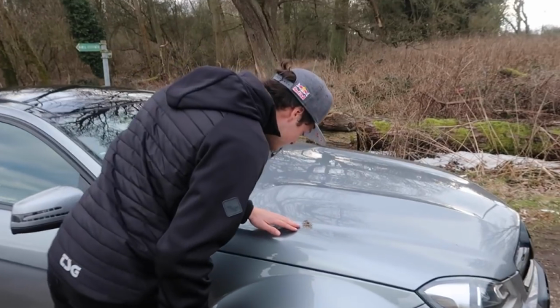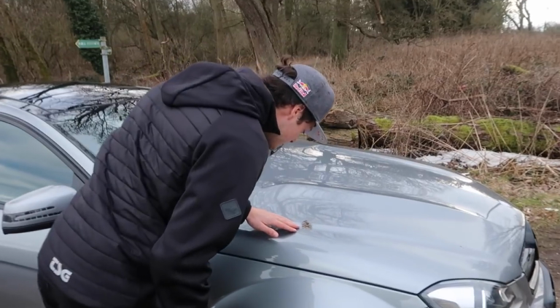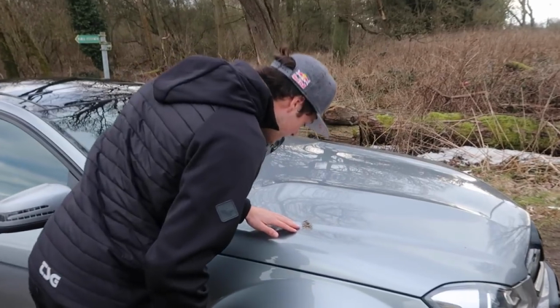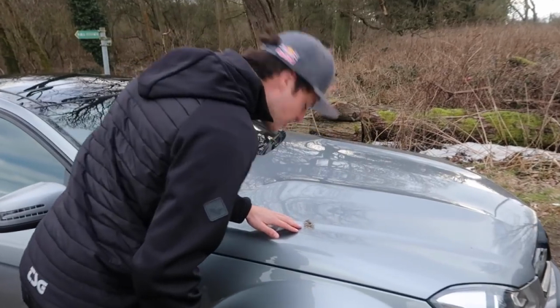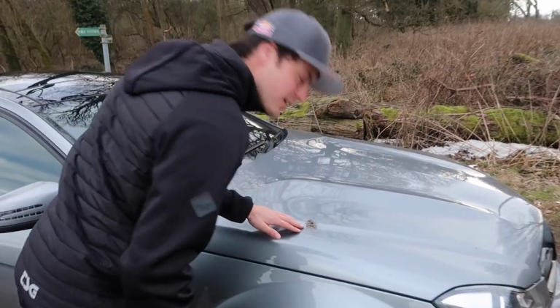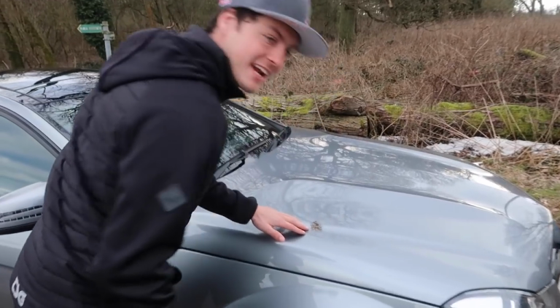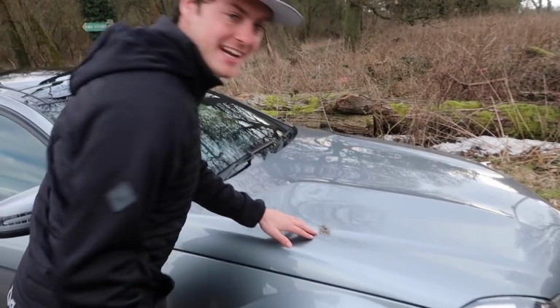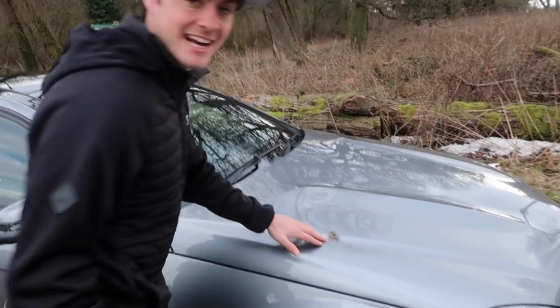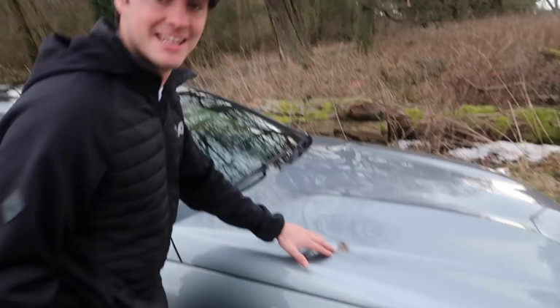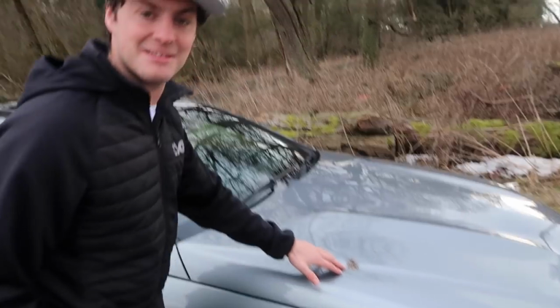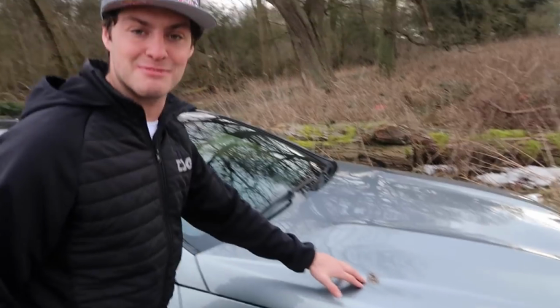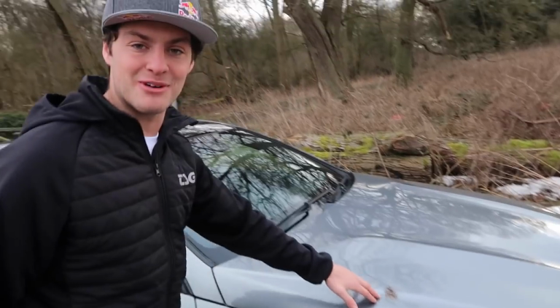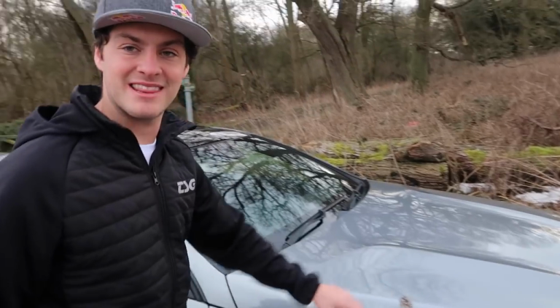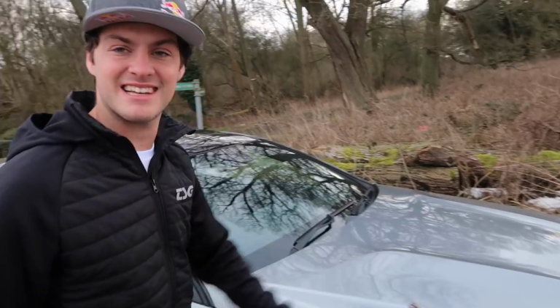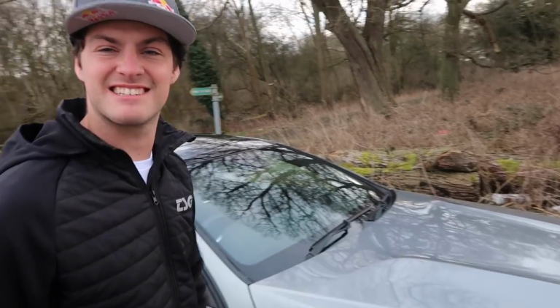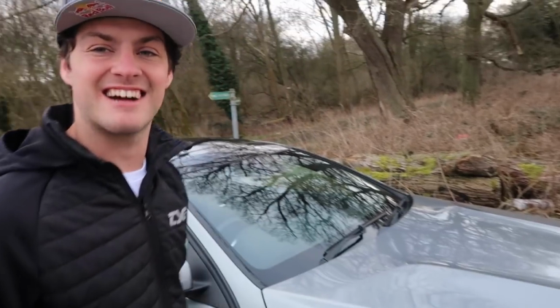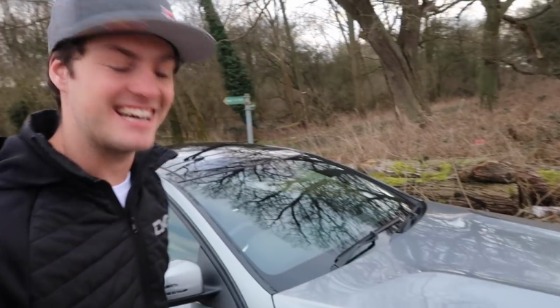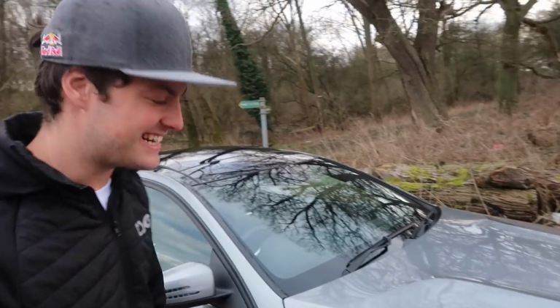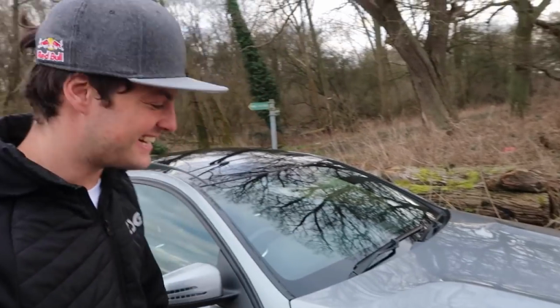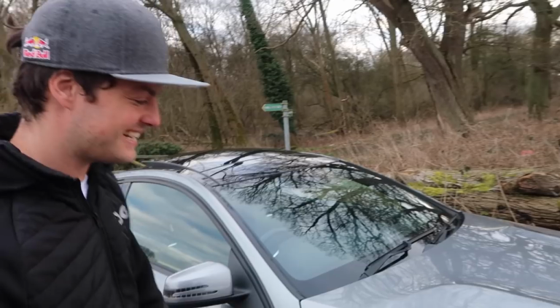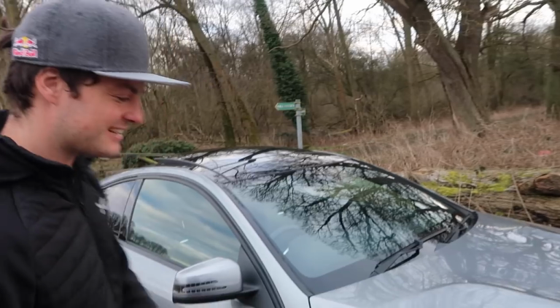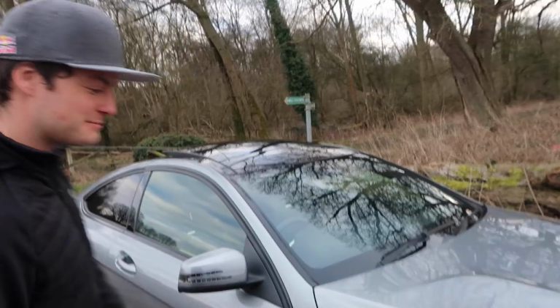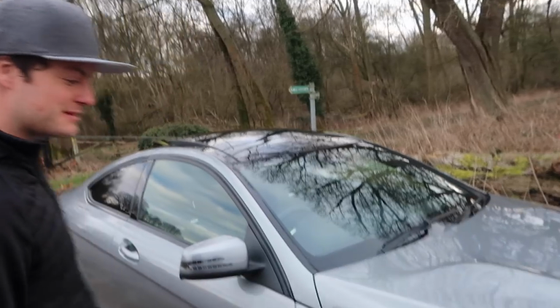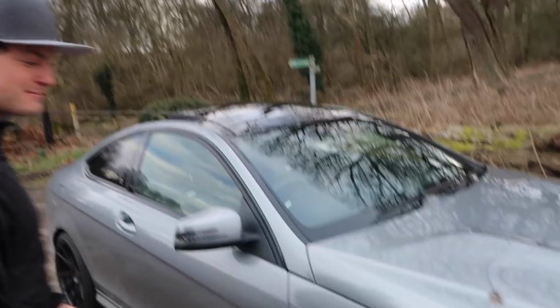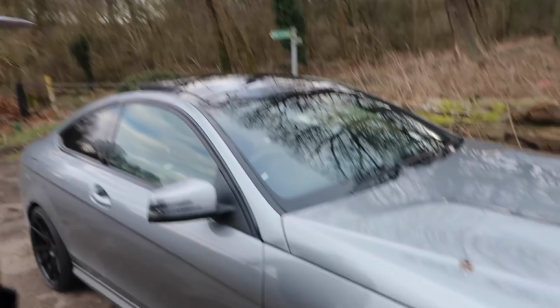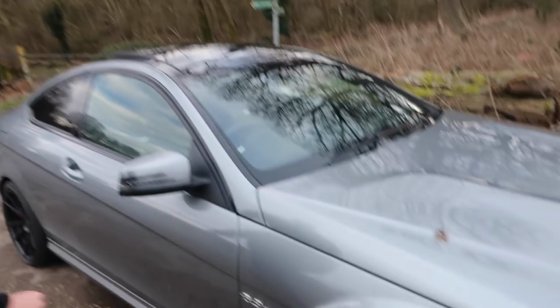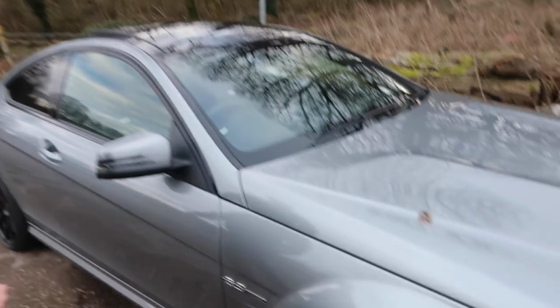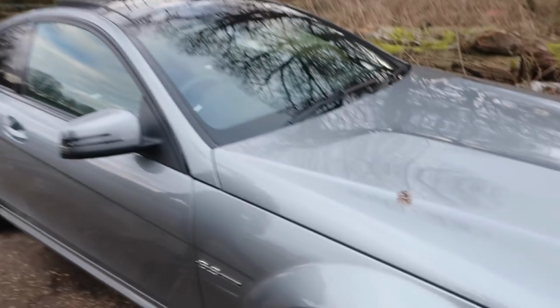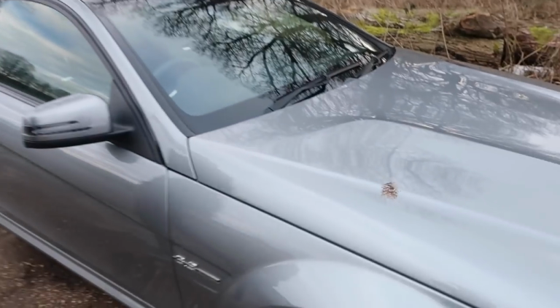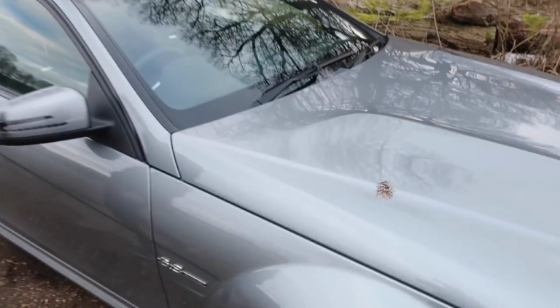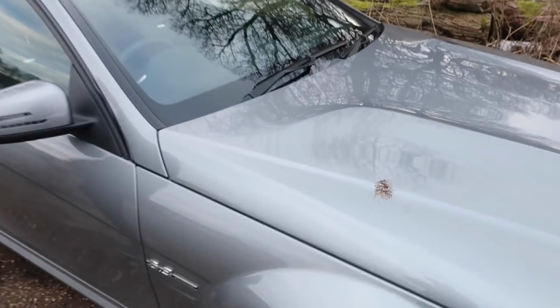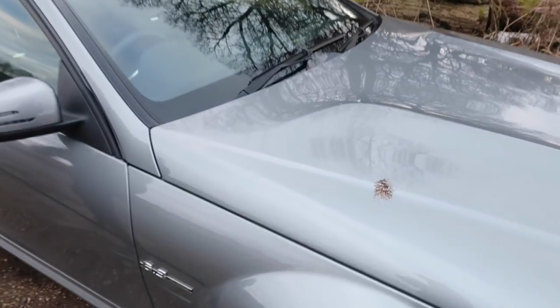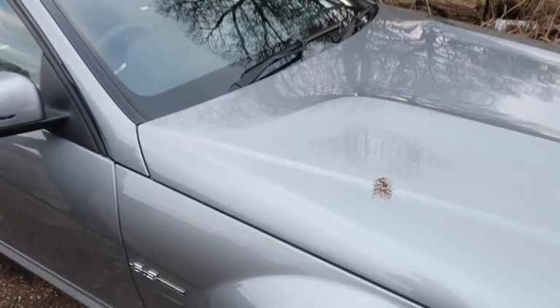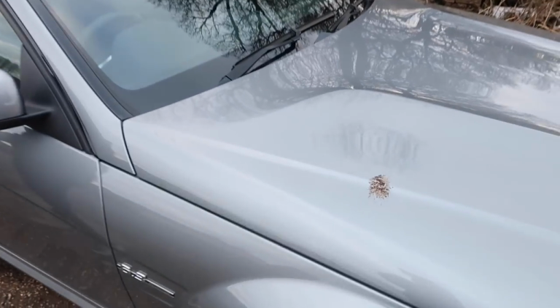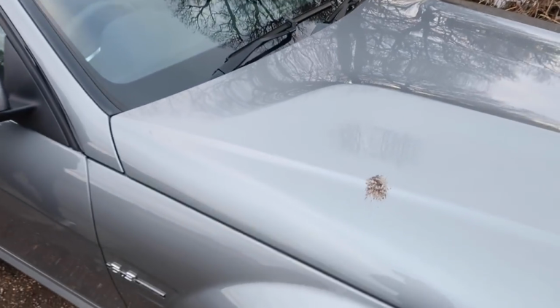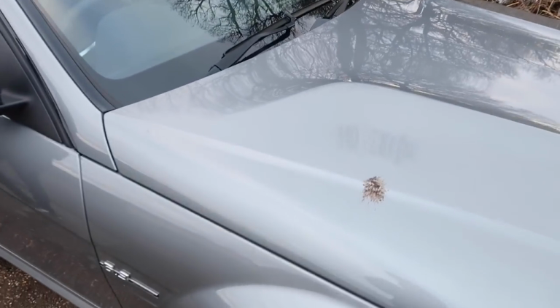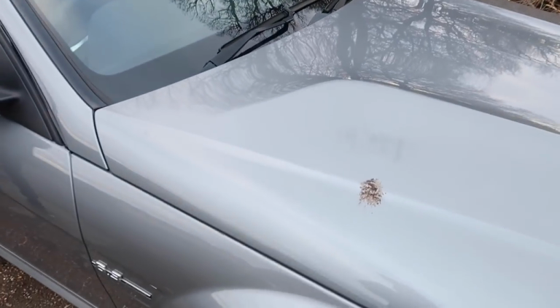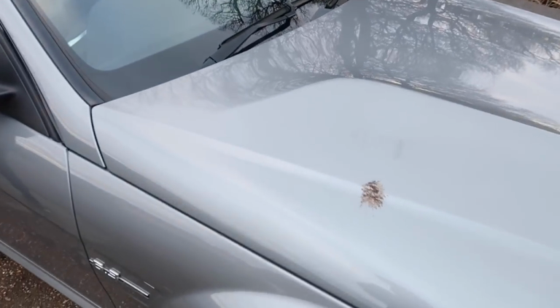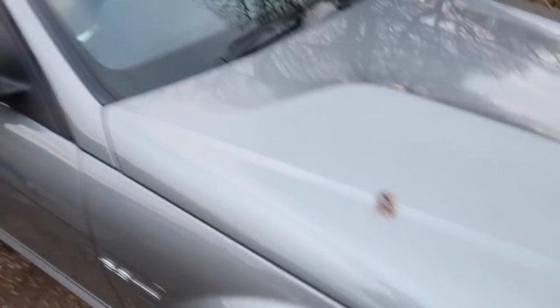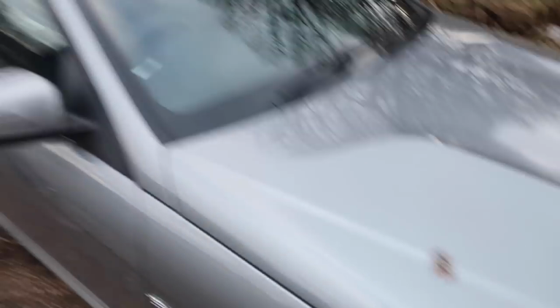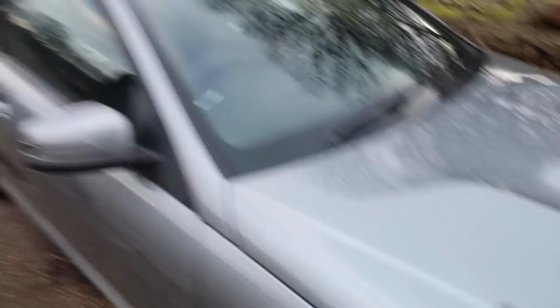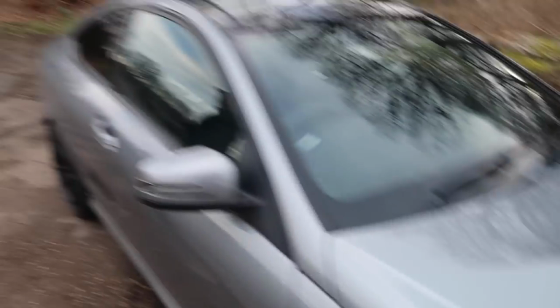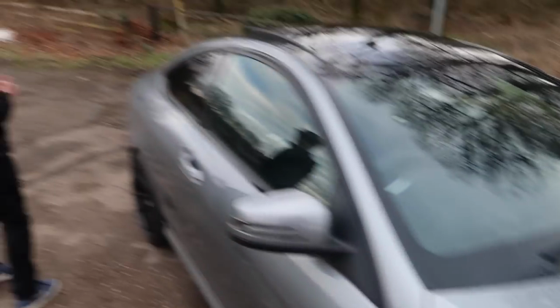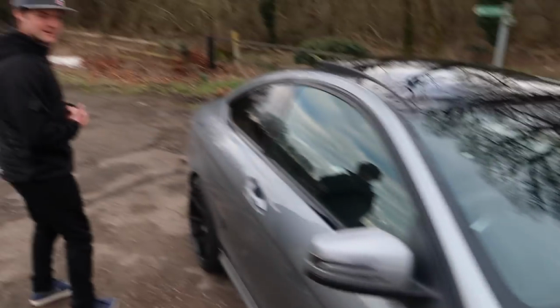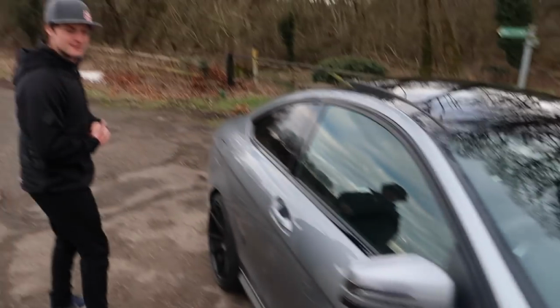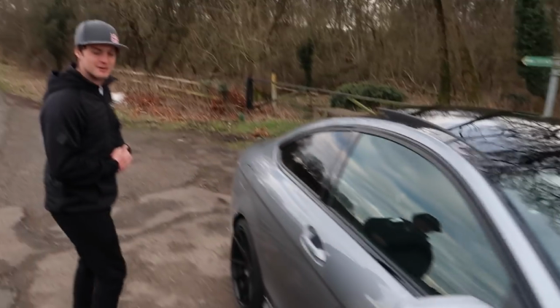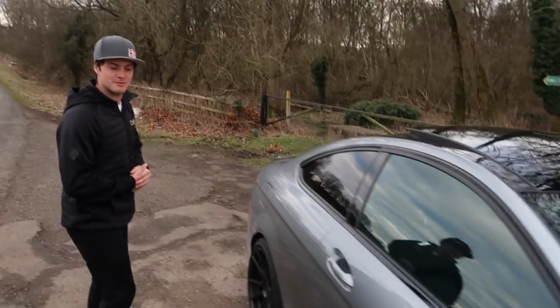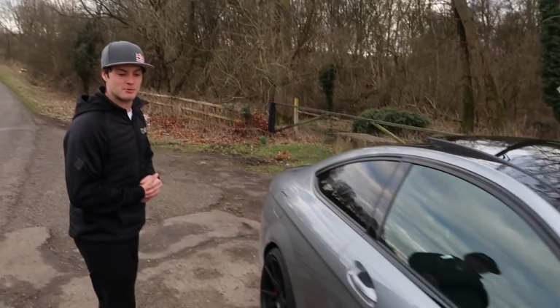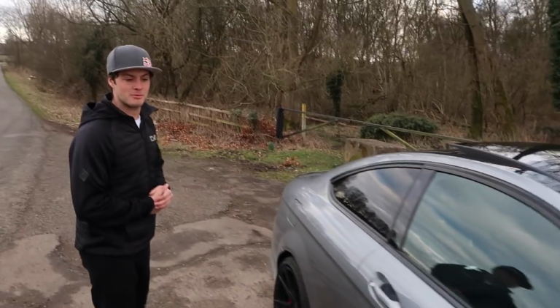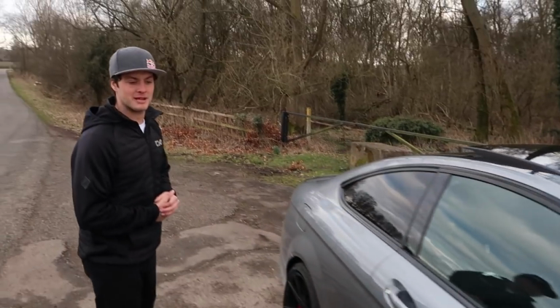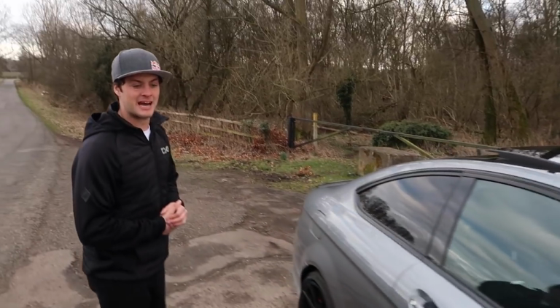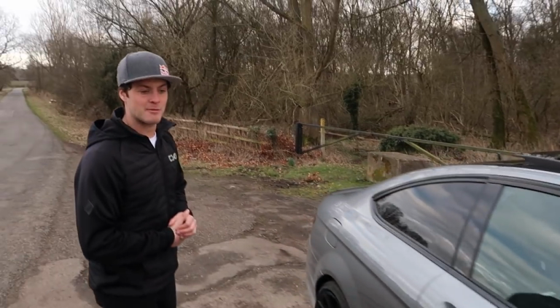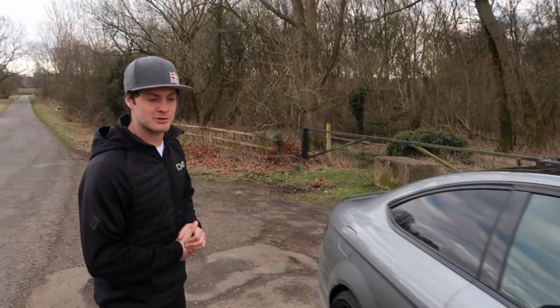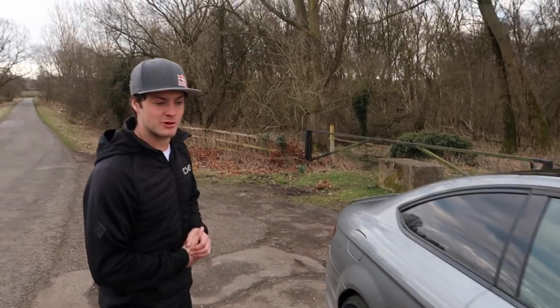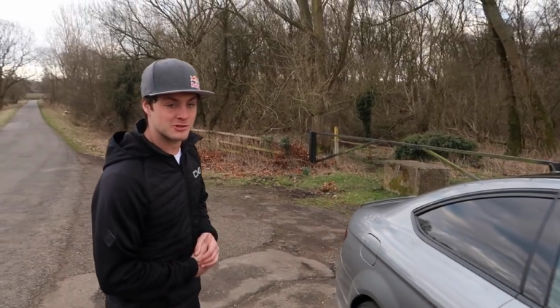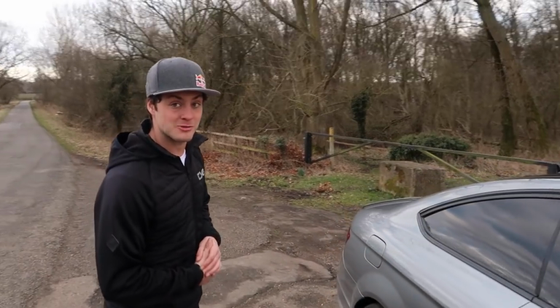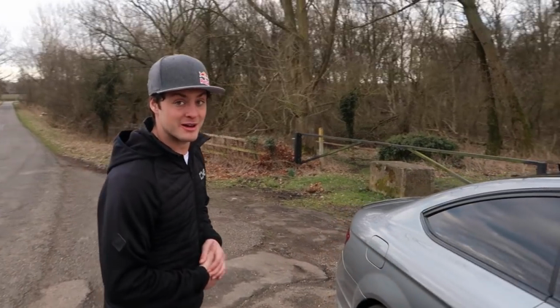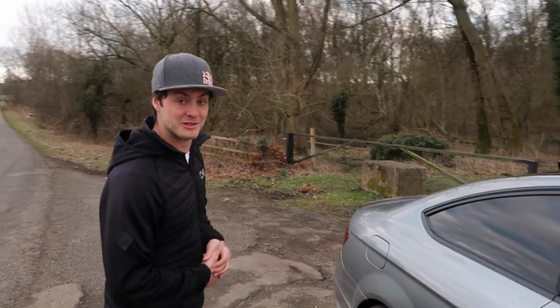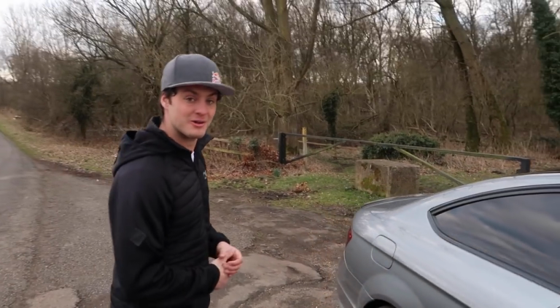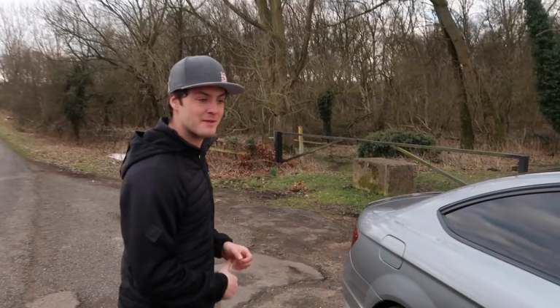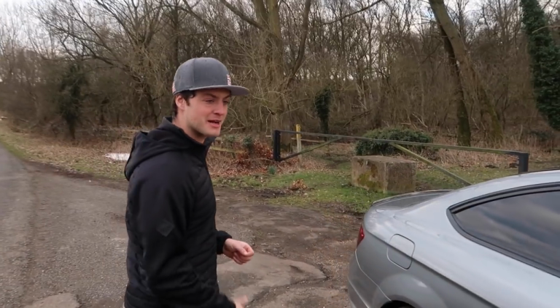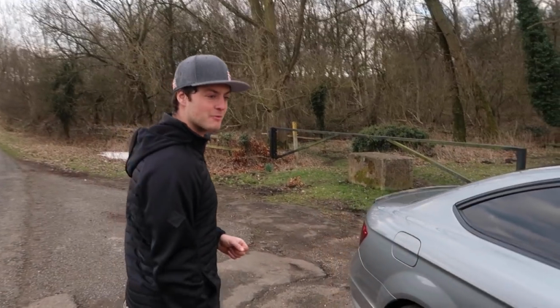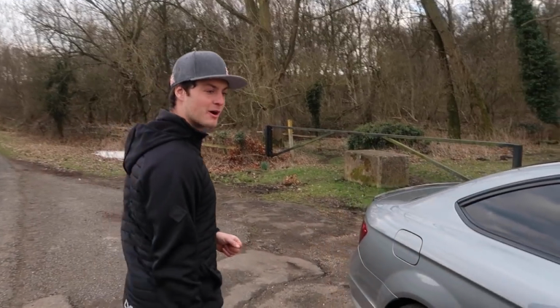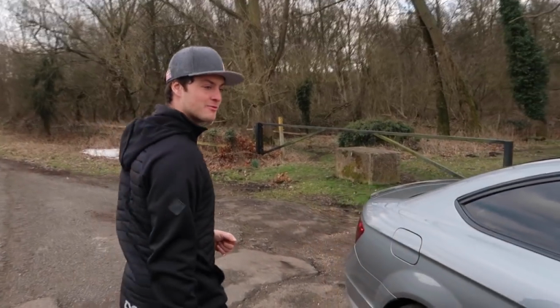I had it cleaned this morning — that's great isn't it — nice bit of bird shit. Probably an albatross as well, it's quite a big one.